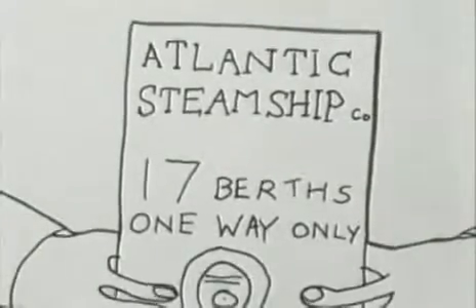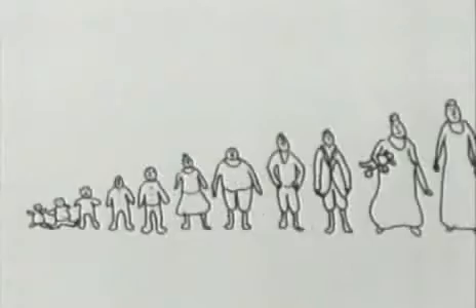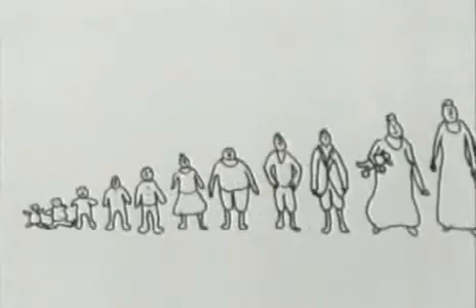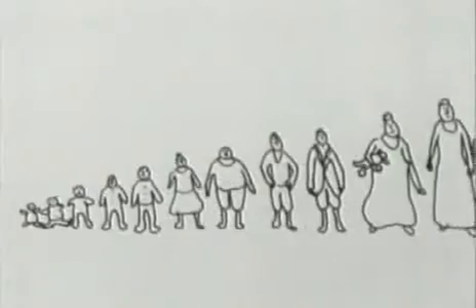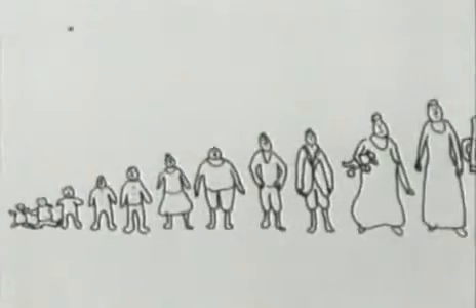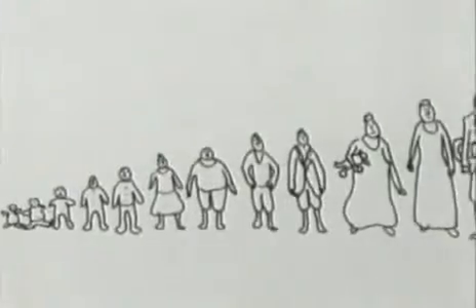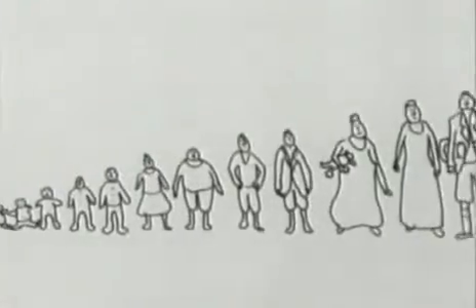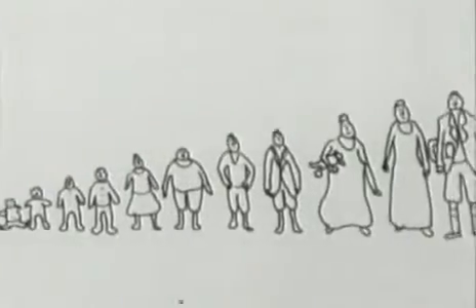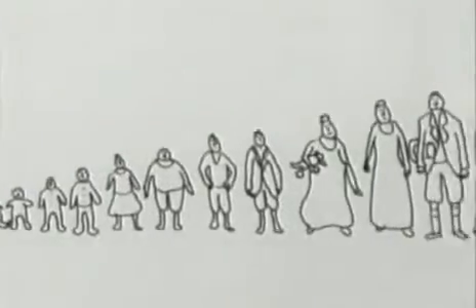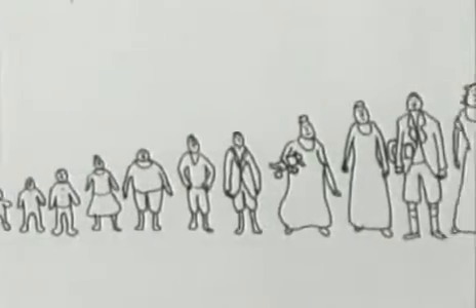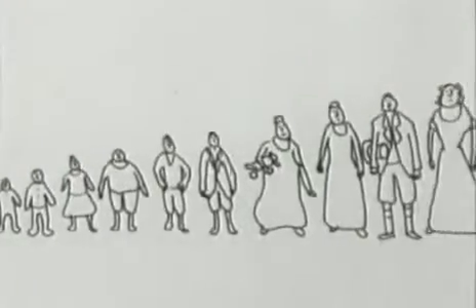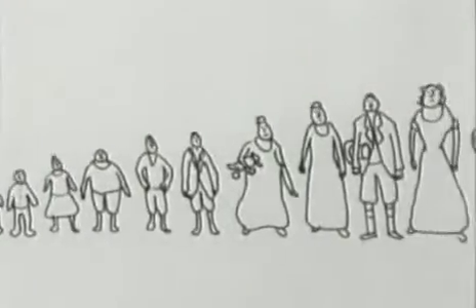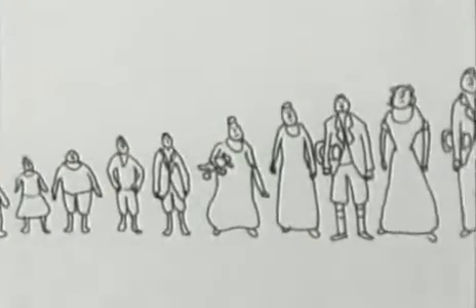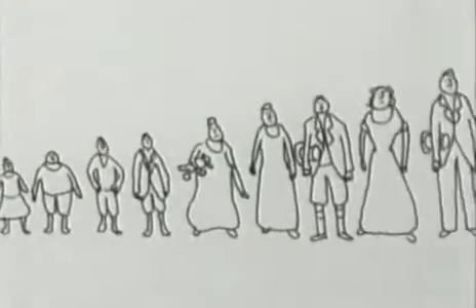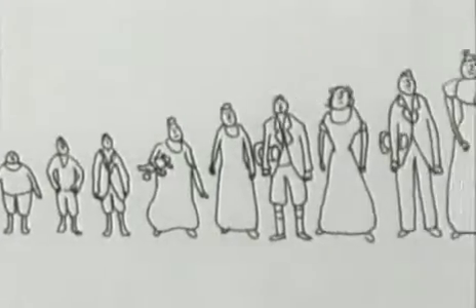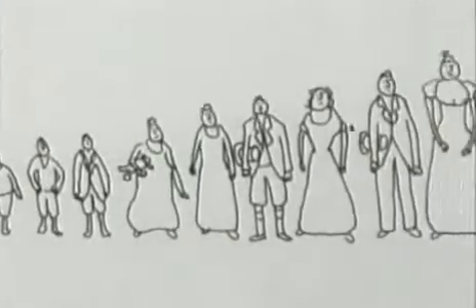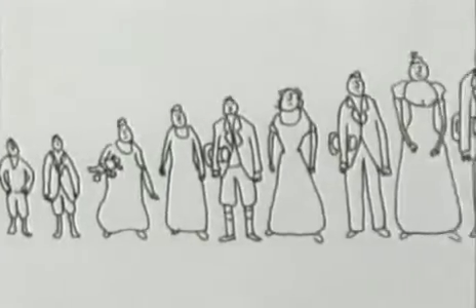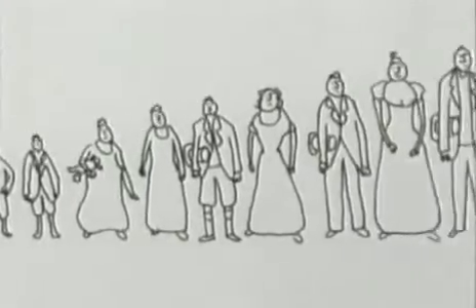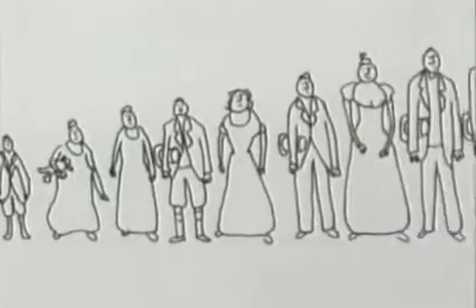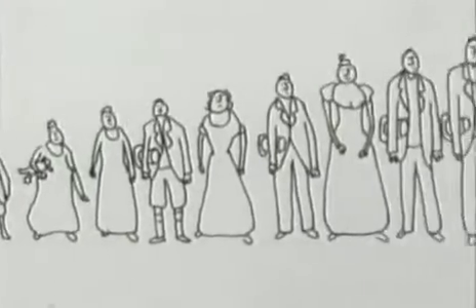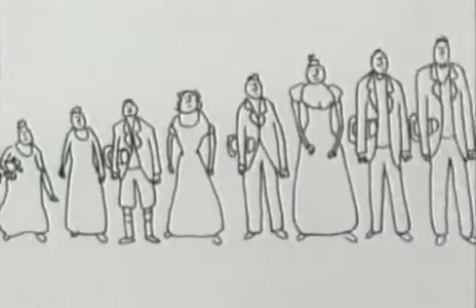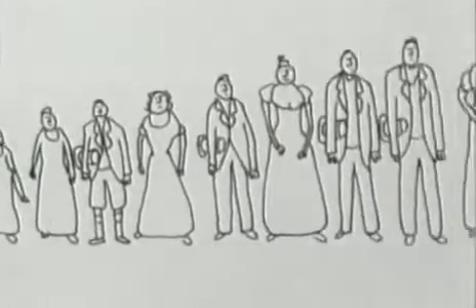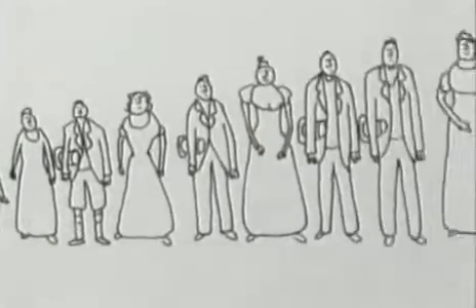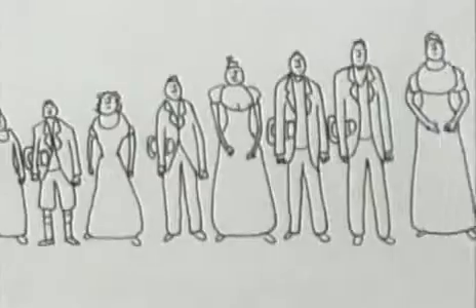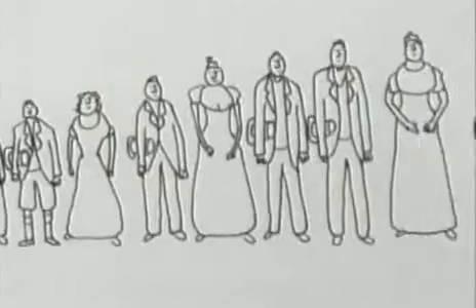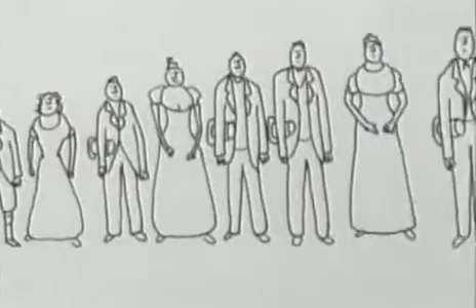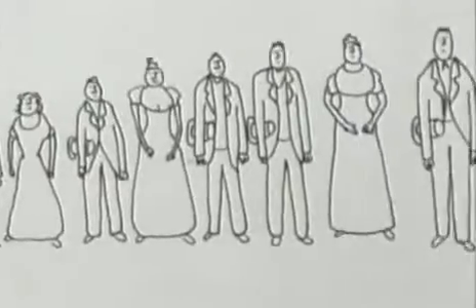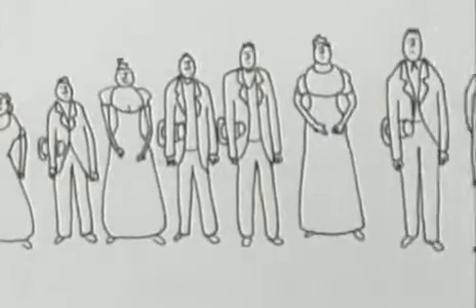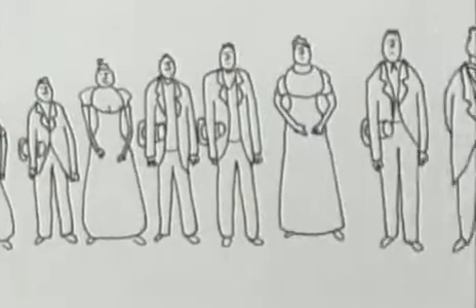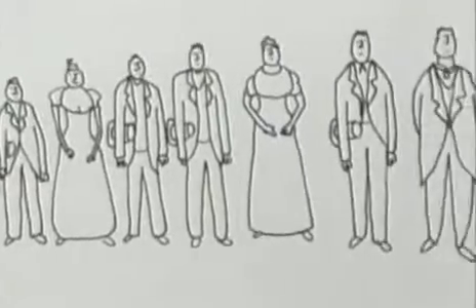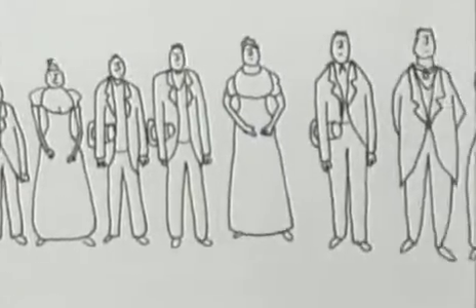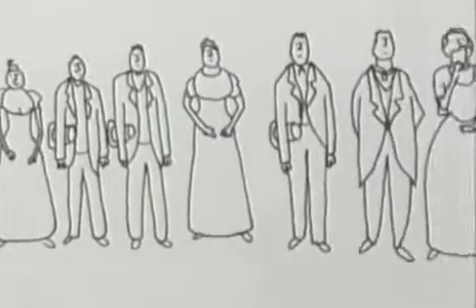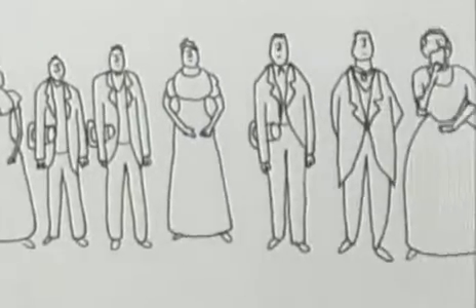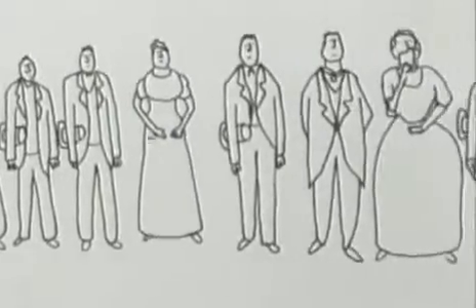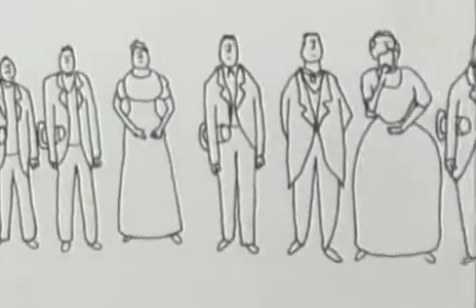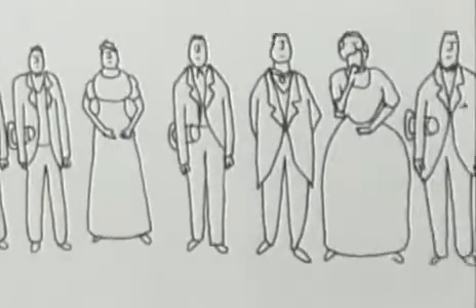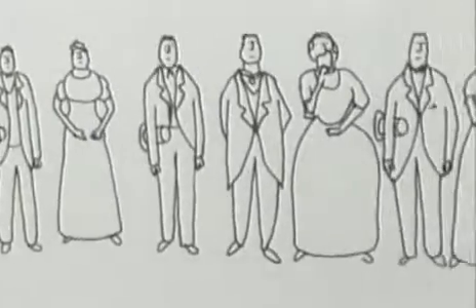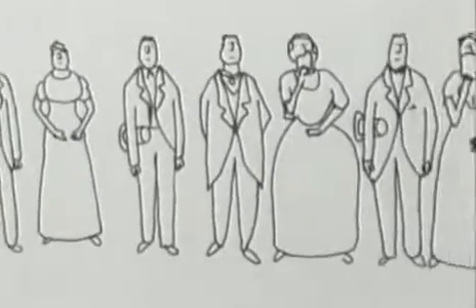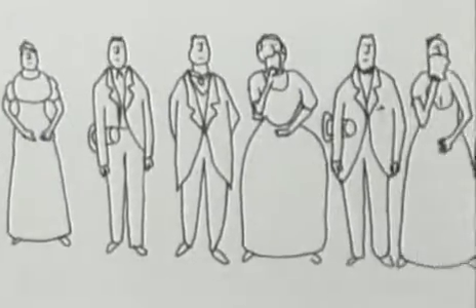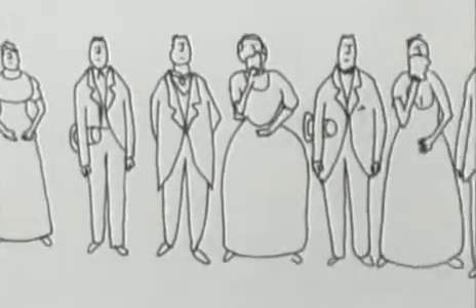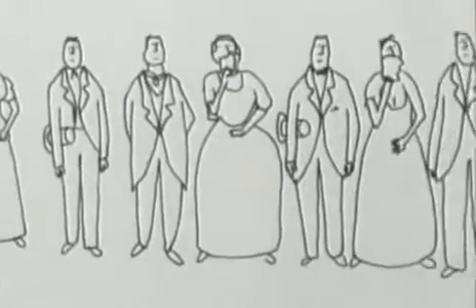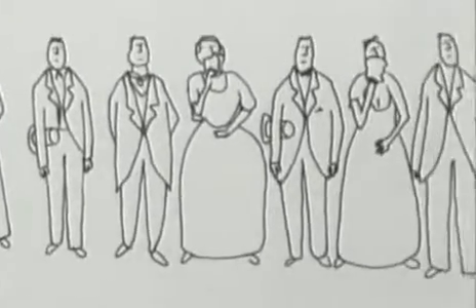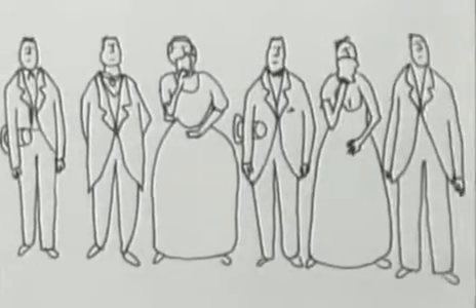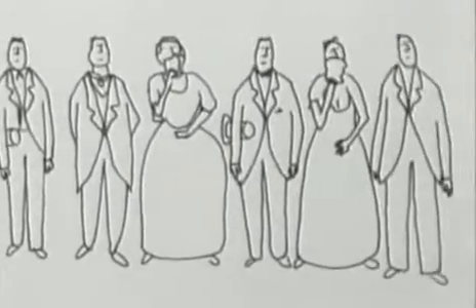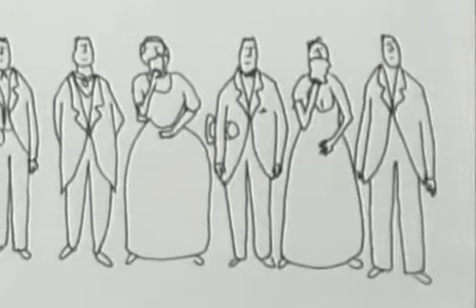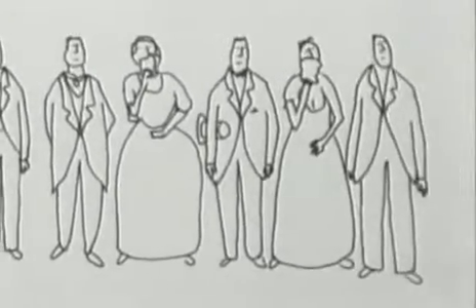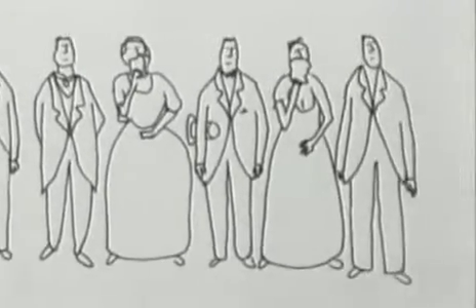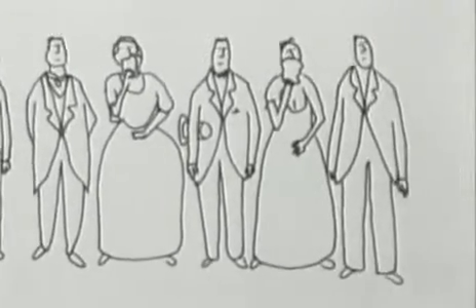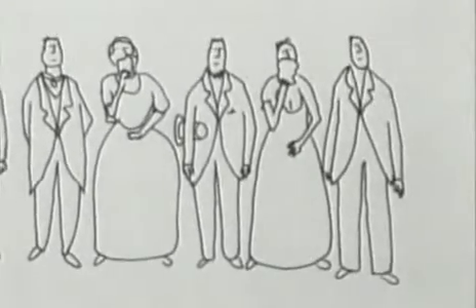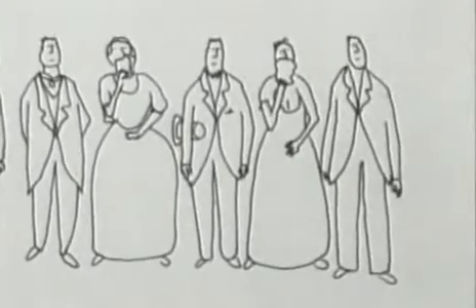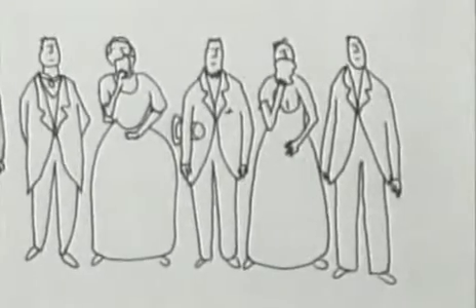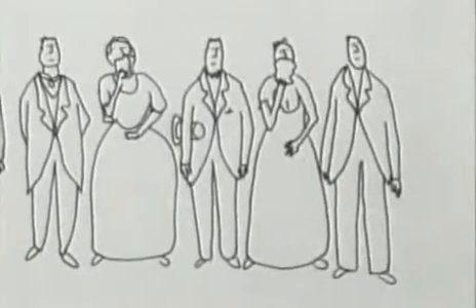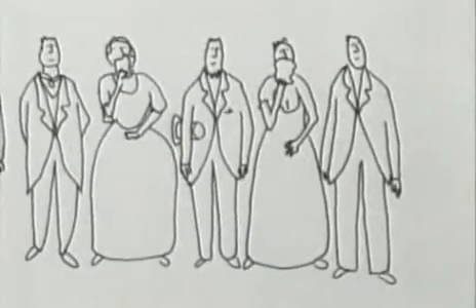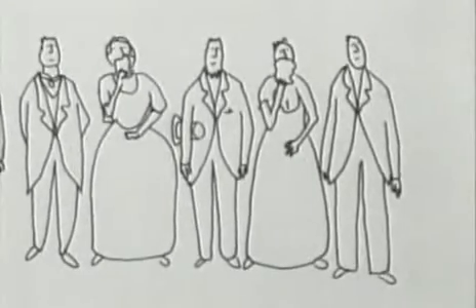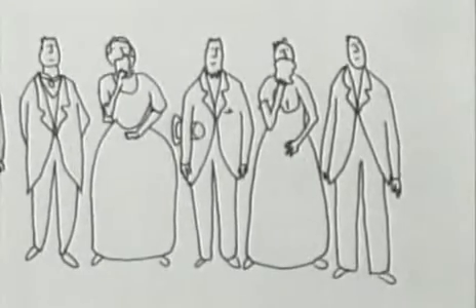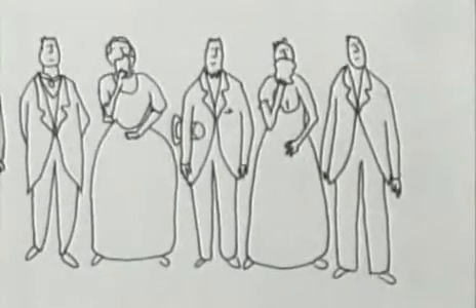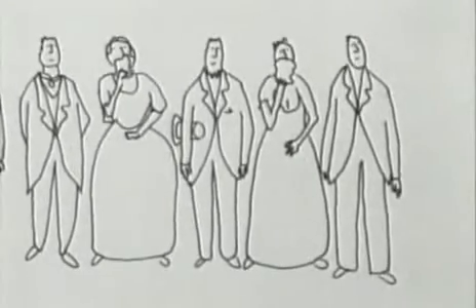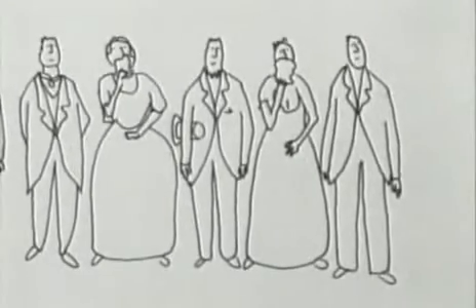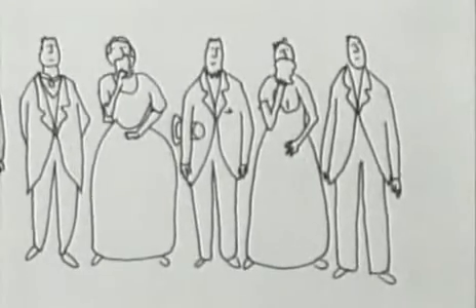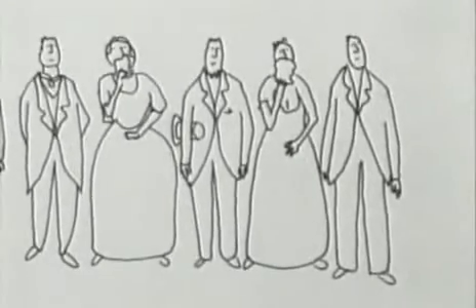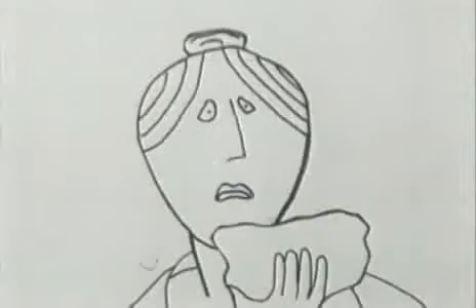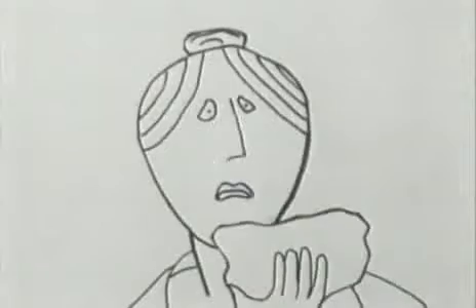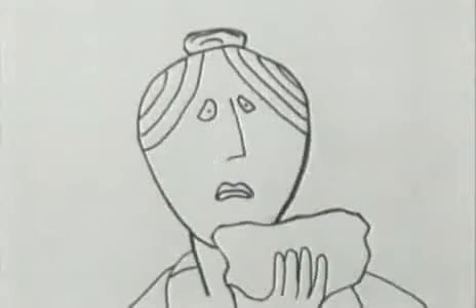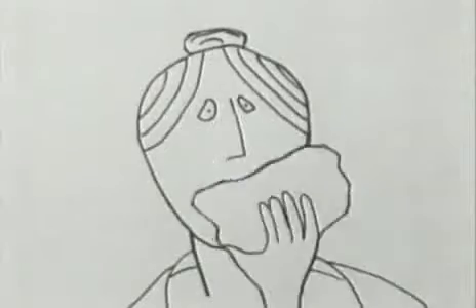Singer eventually settled in Torquay, where he died in 1875 leaving a total of twenty-four children.